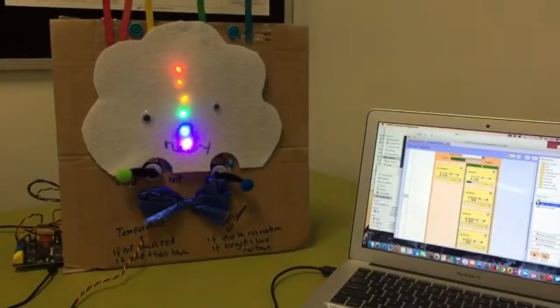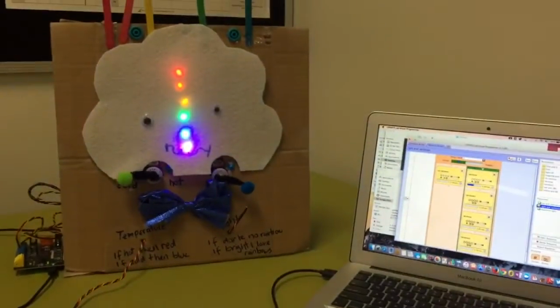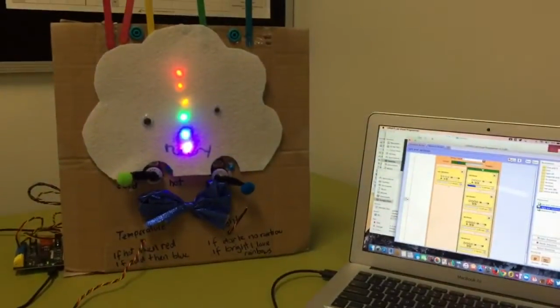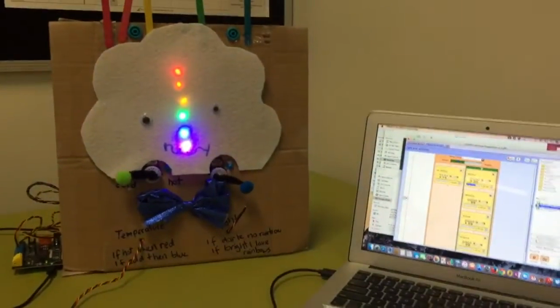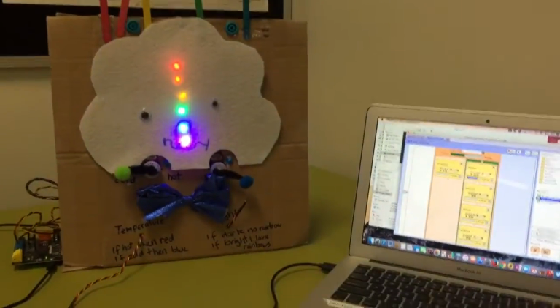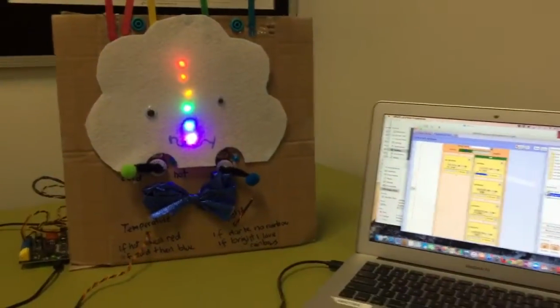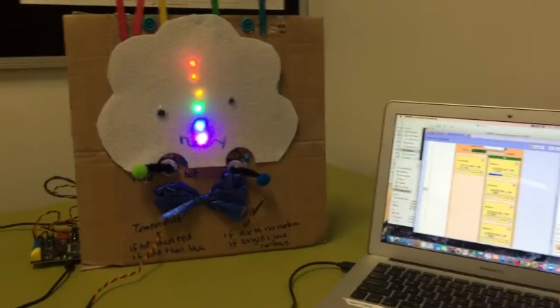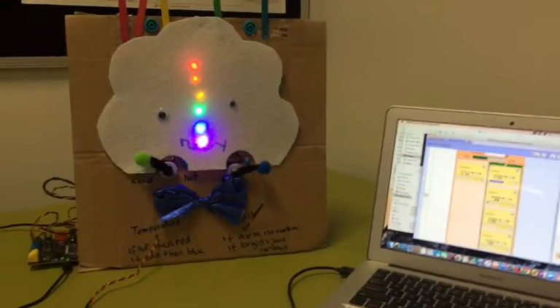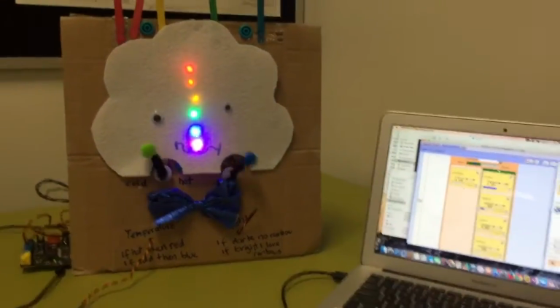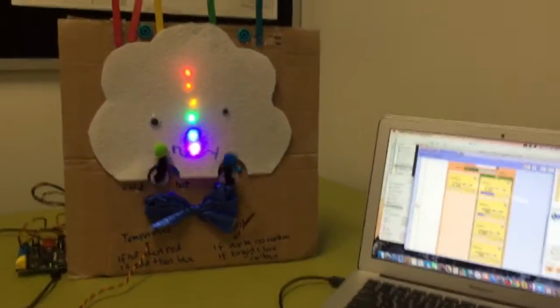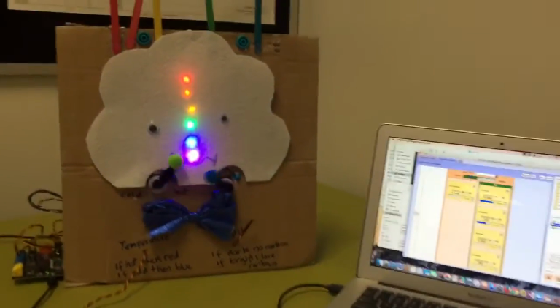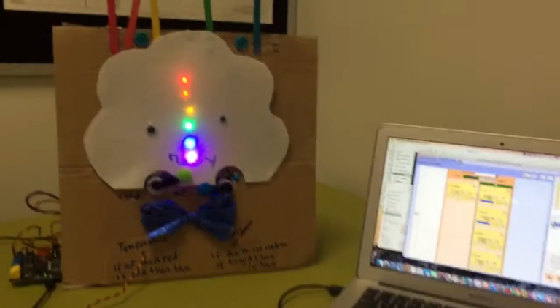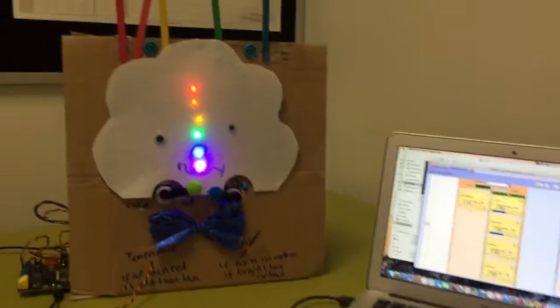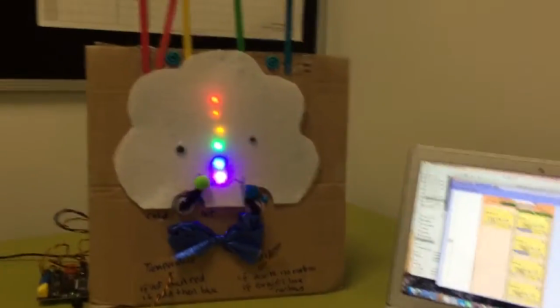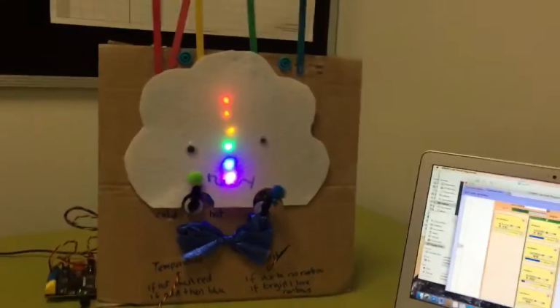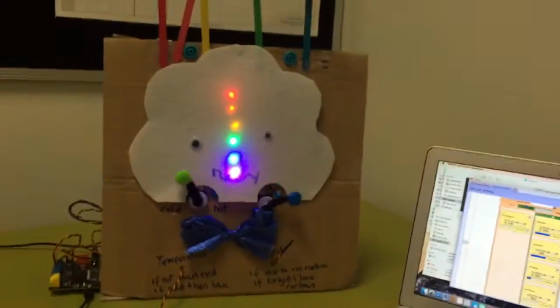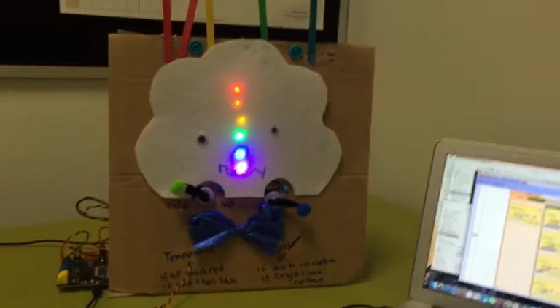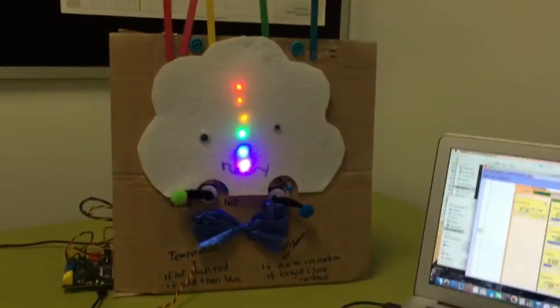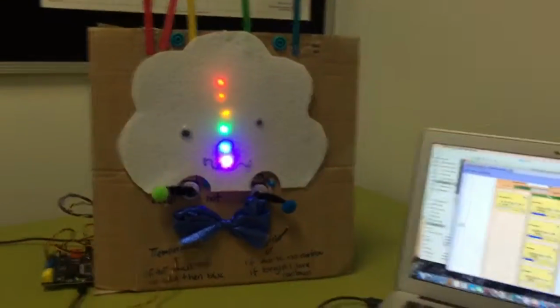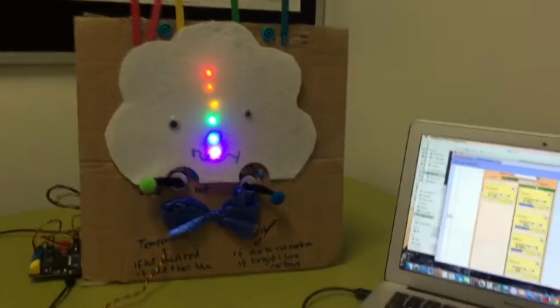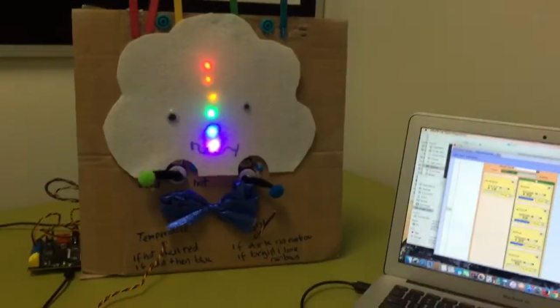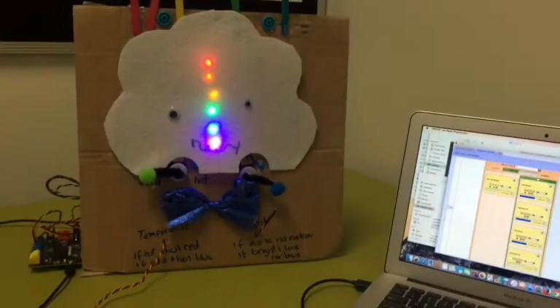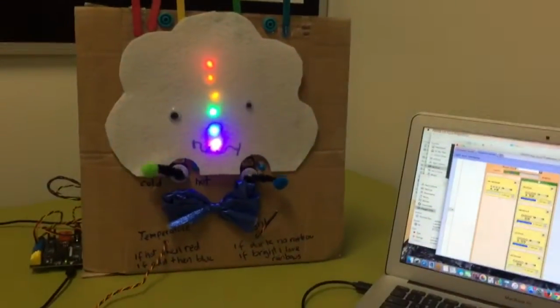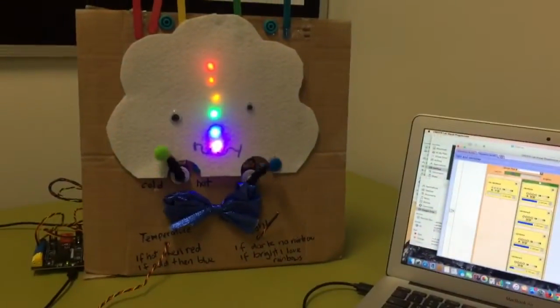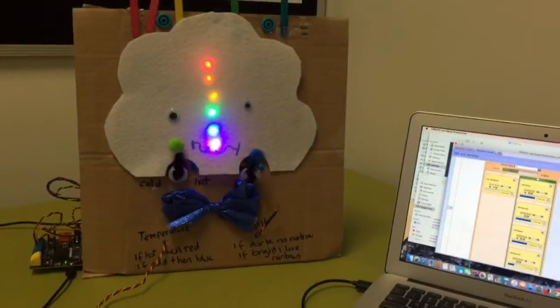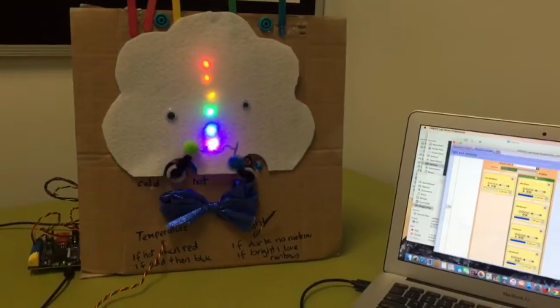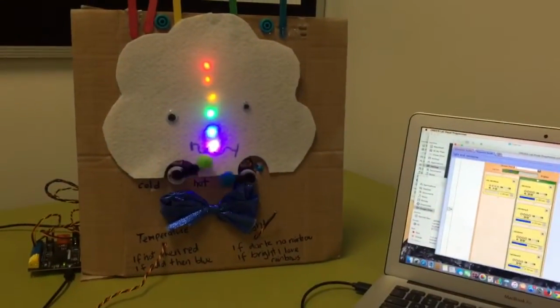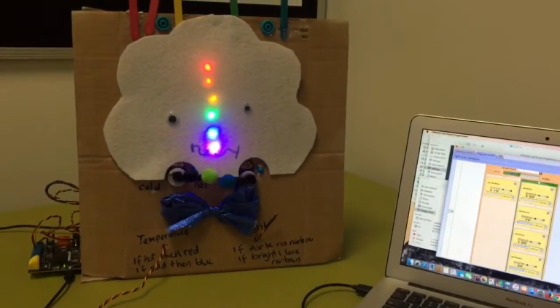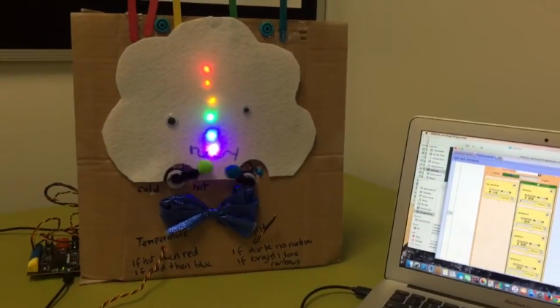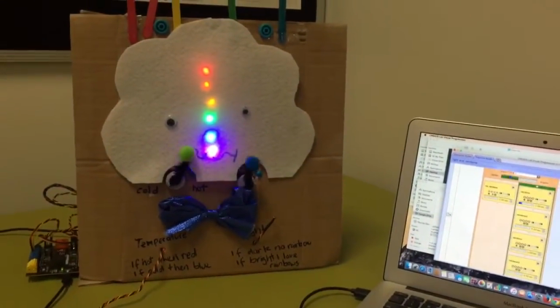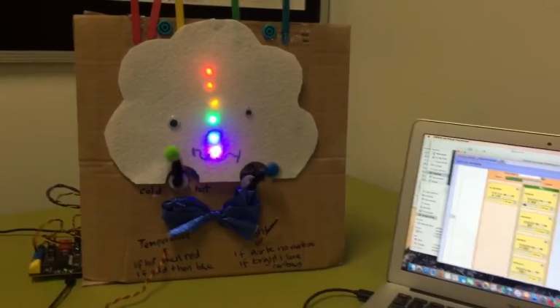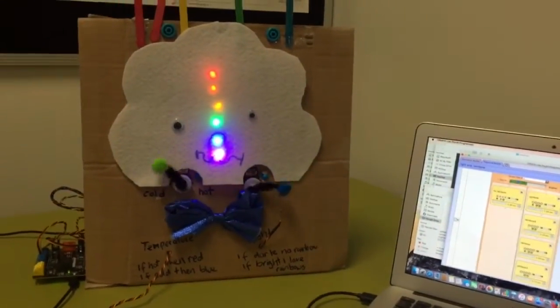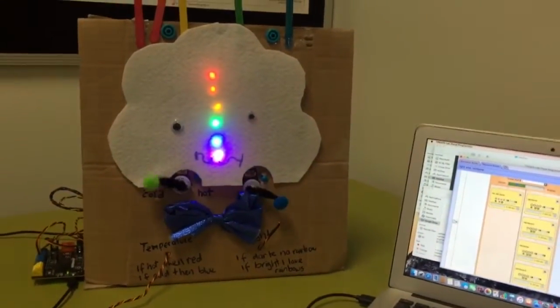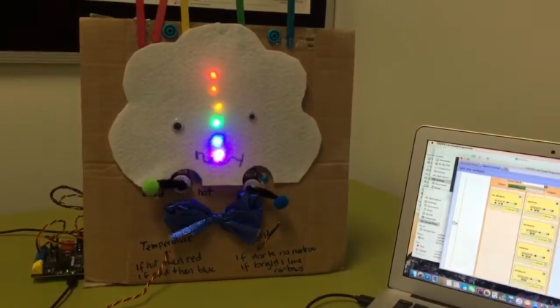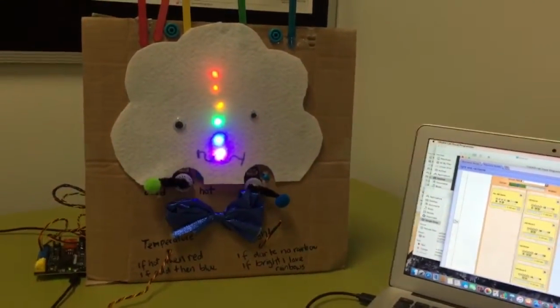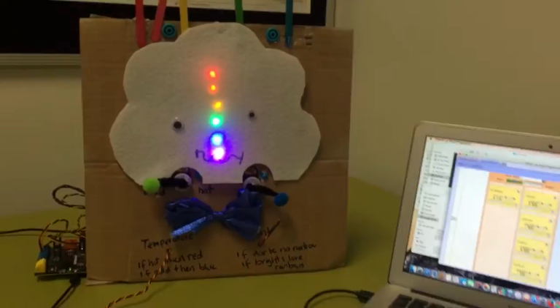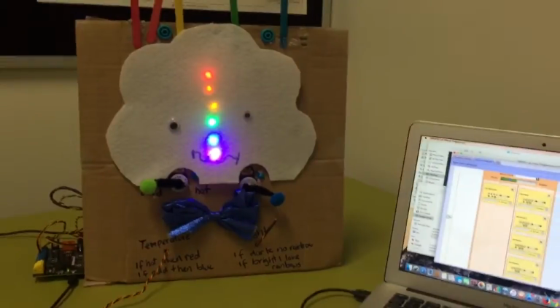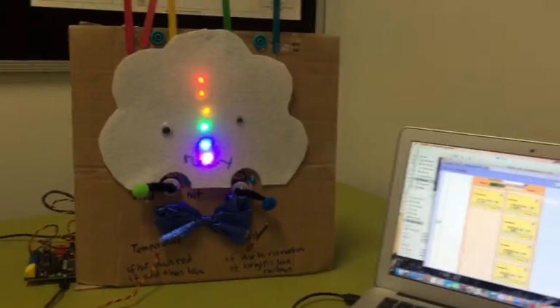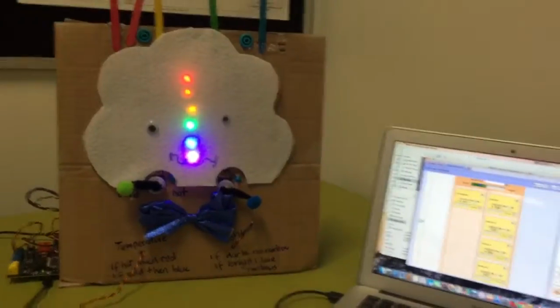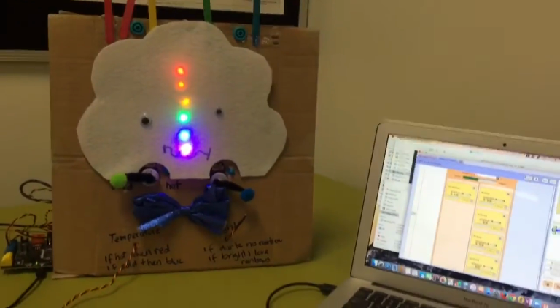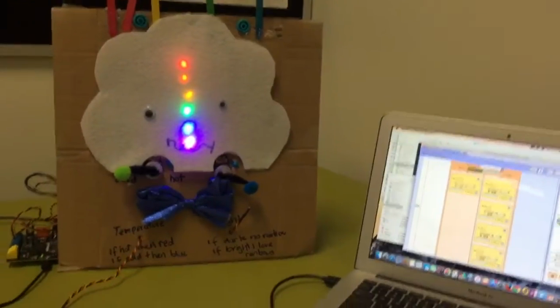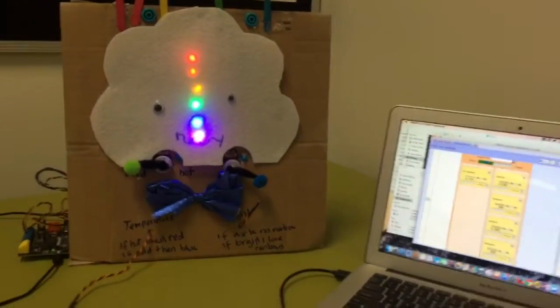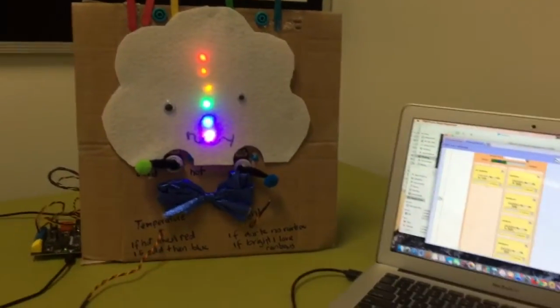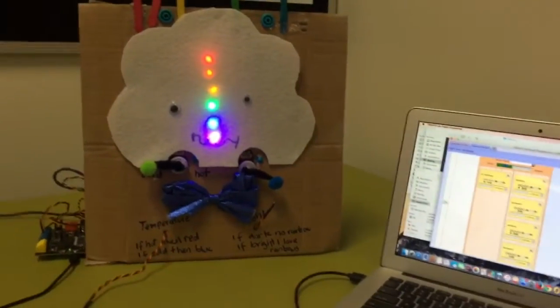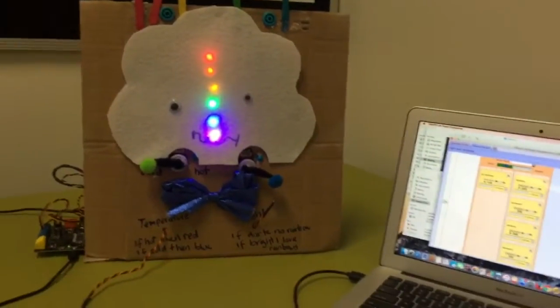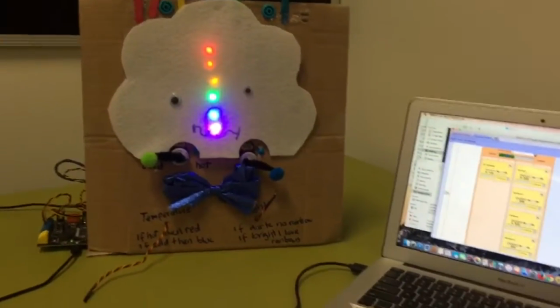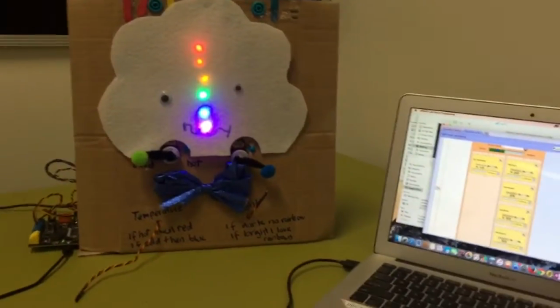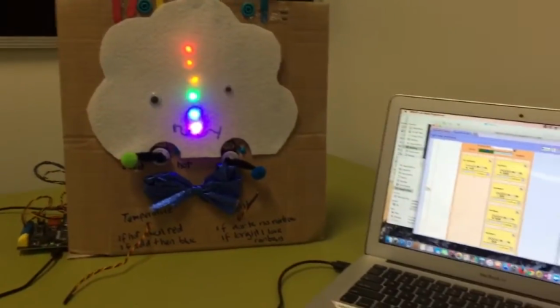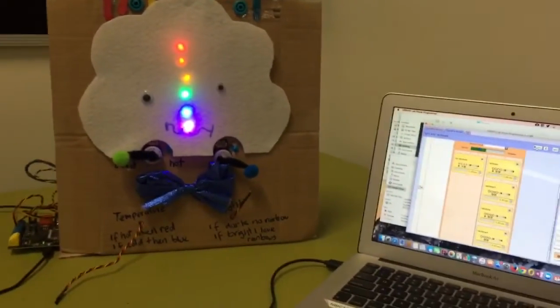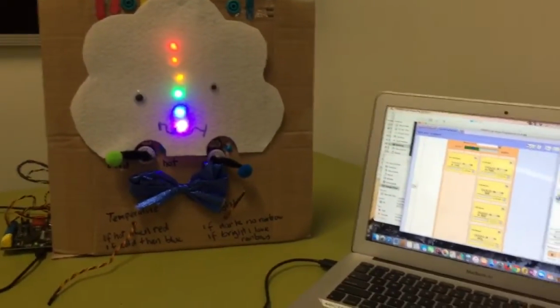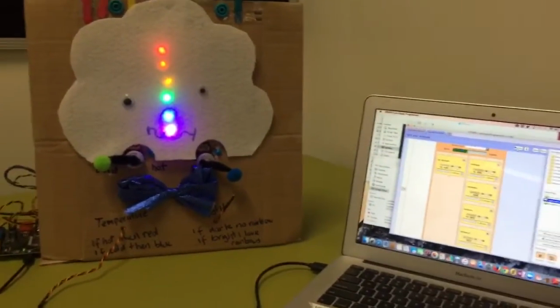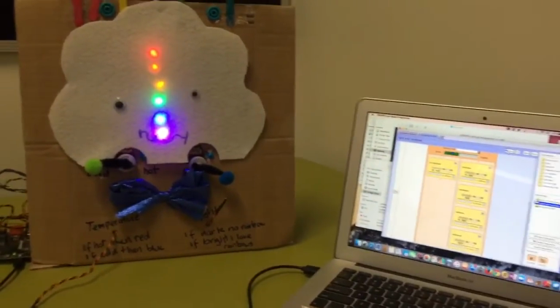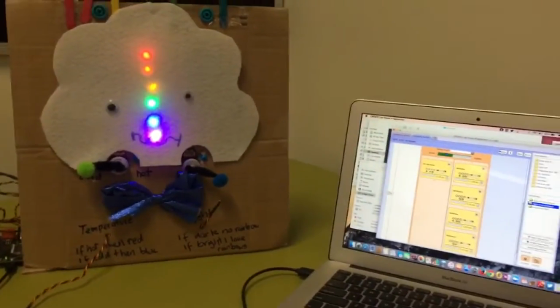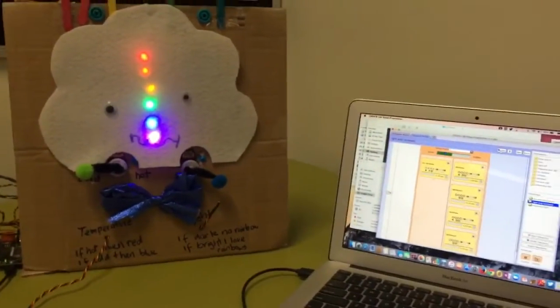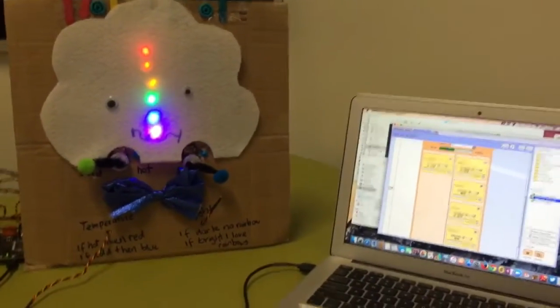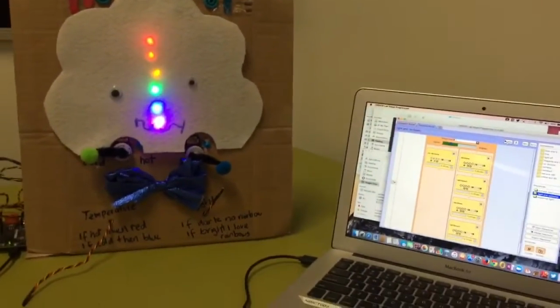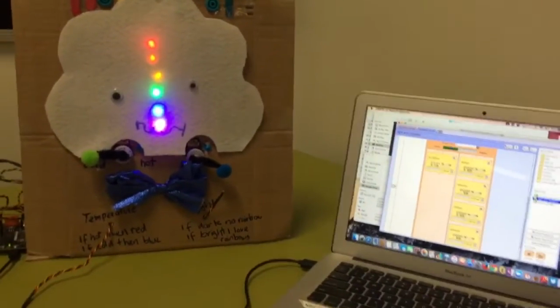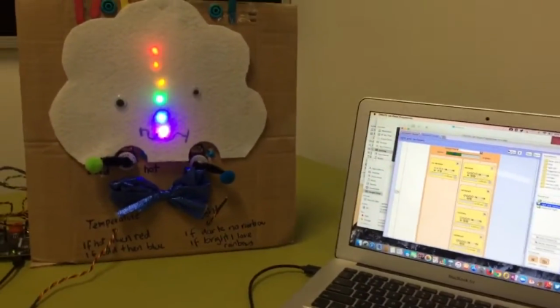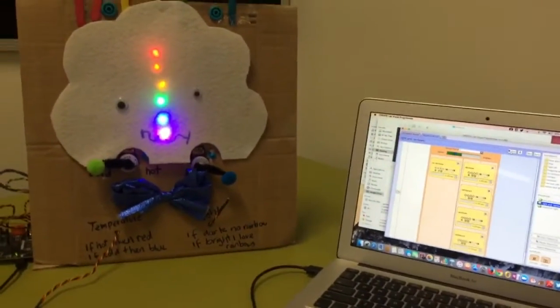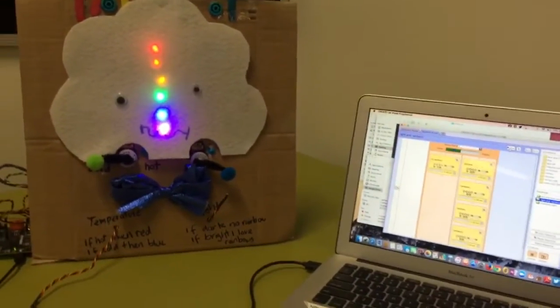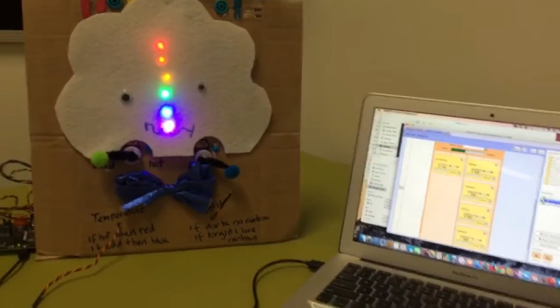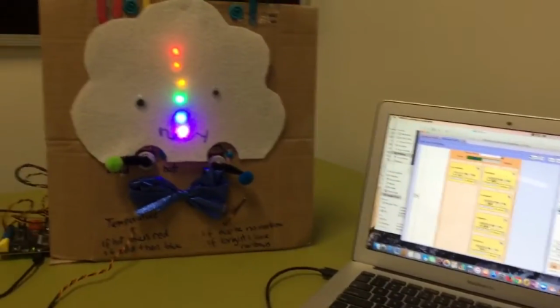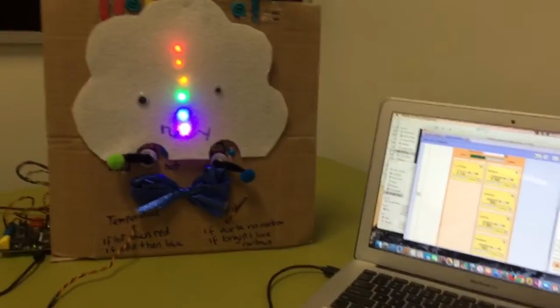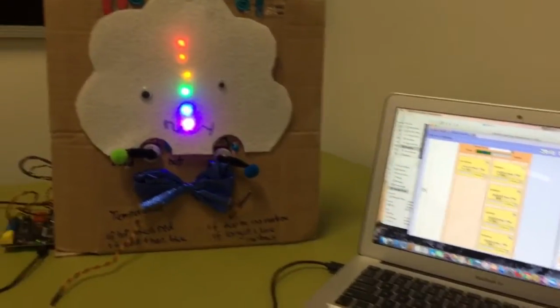I love rainbows and fairies. This is what I create when I'm given a robotics kit like this. Hope you enjoyed it!